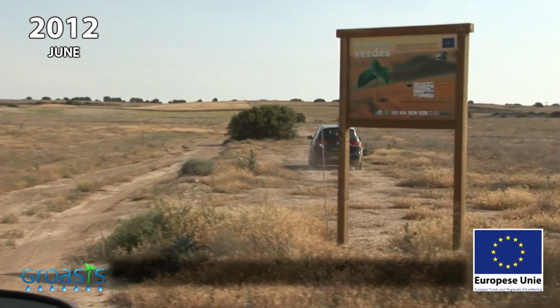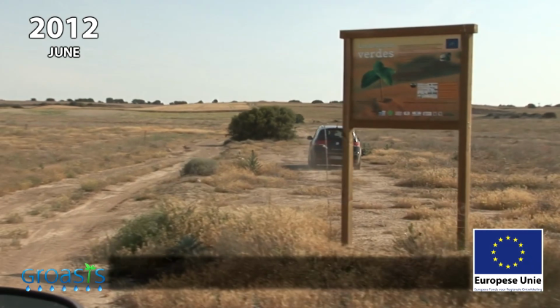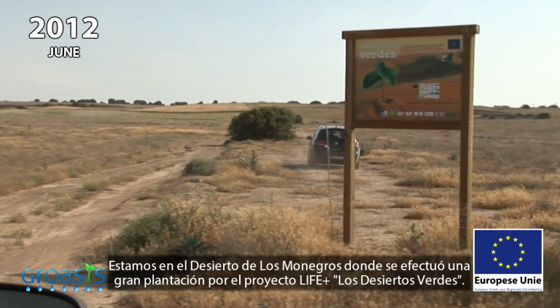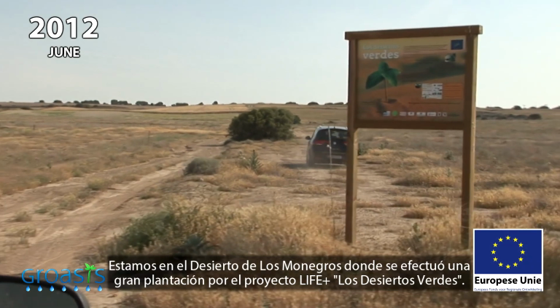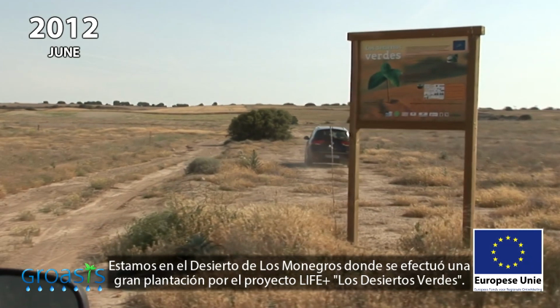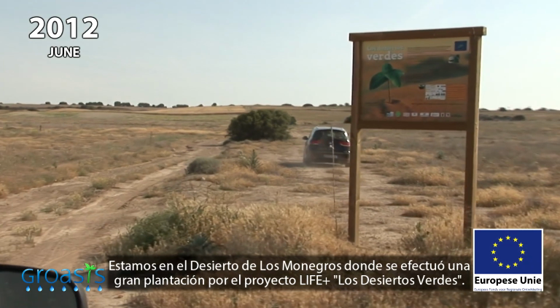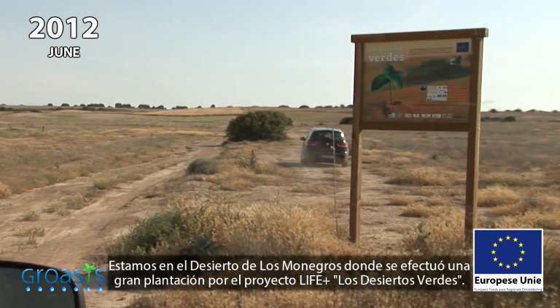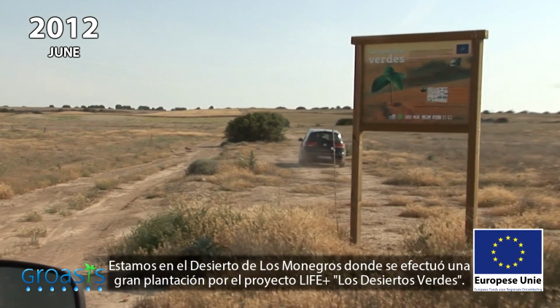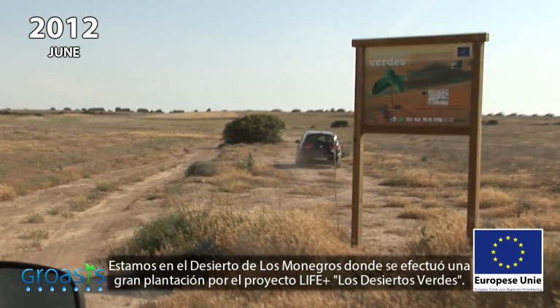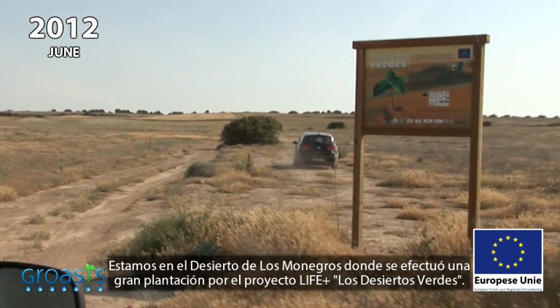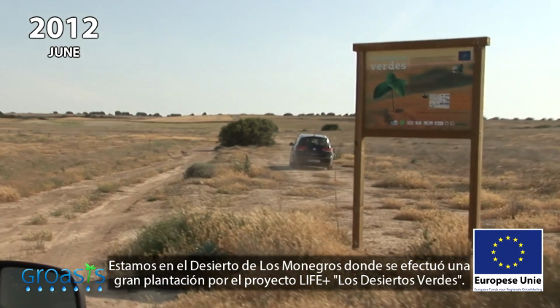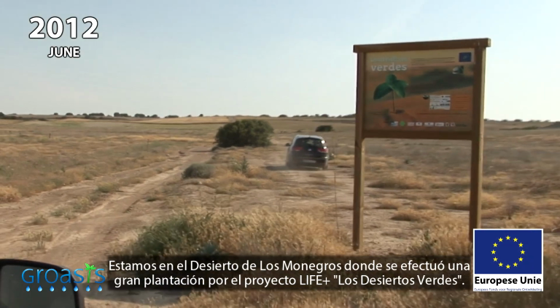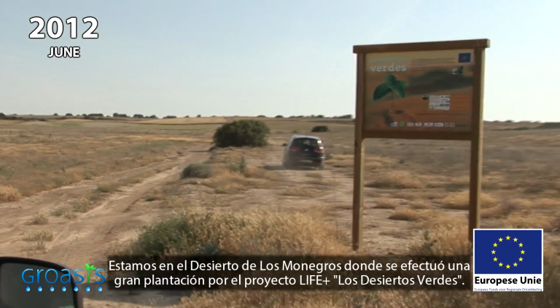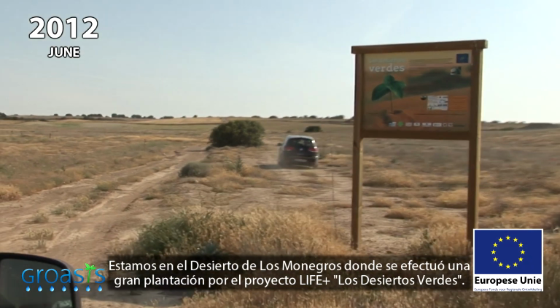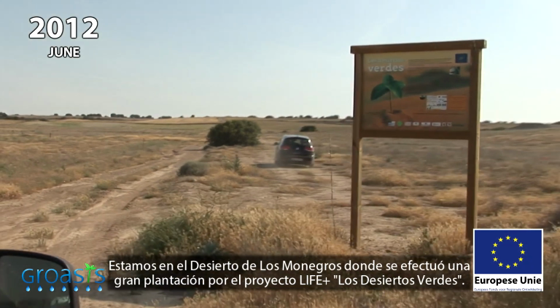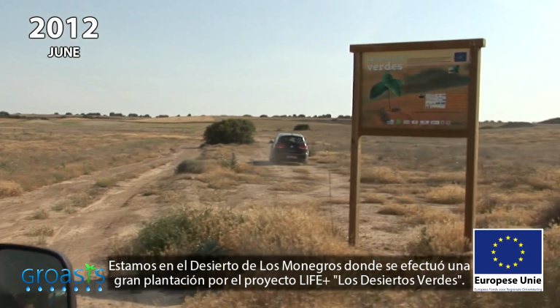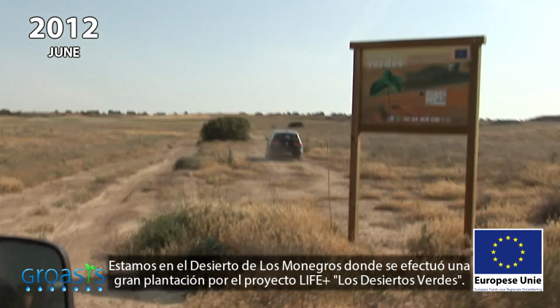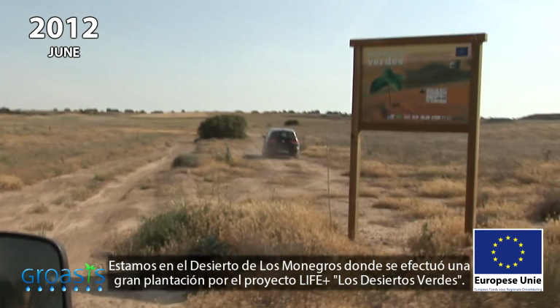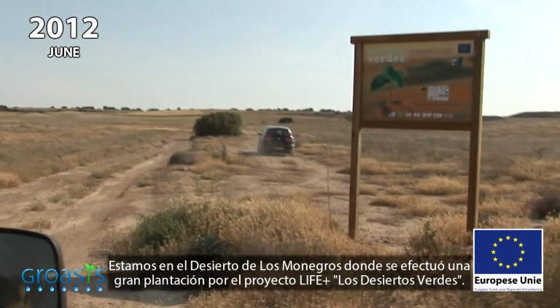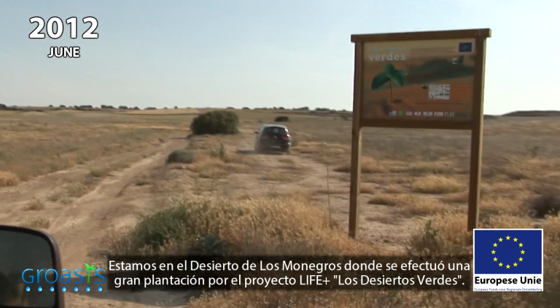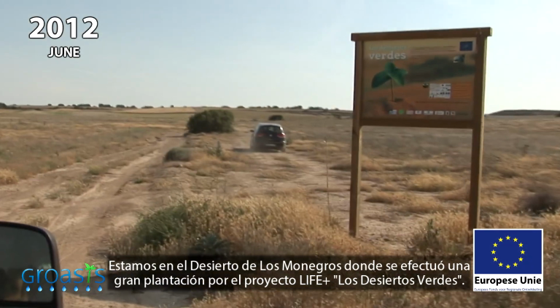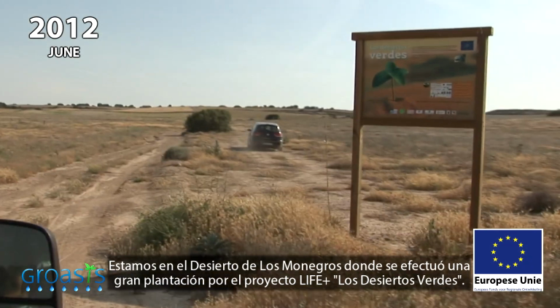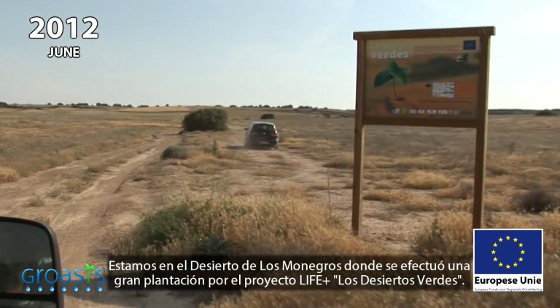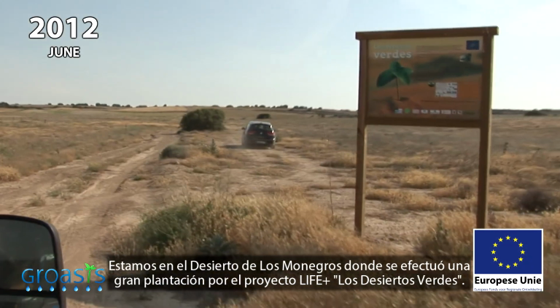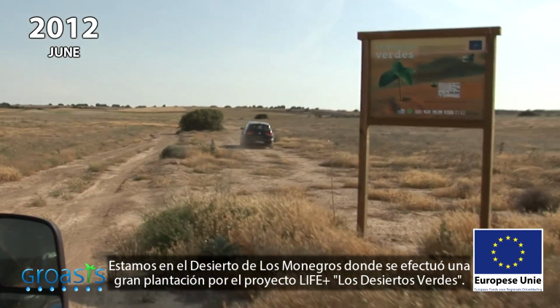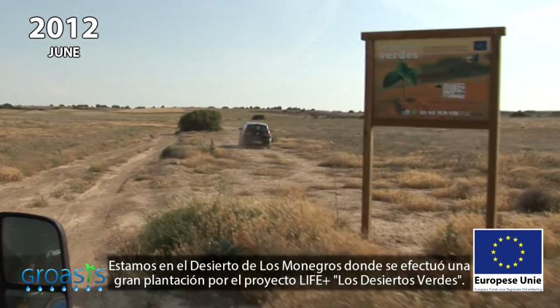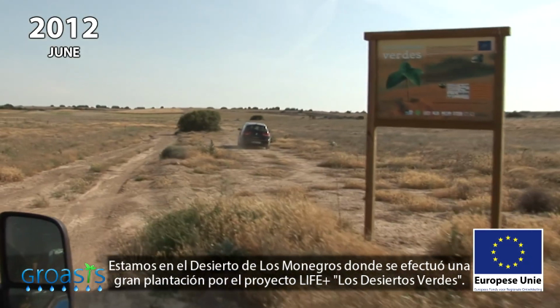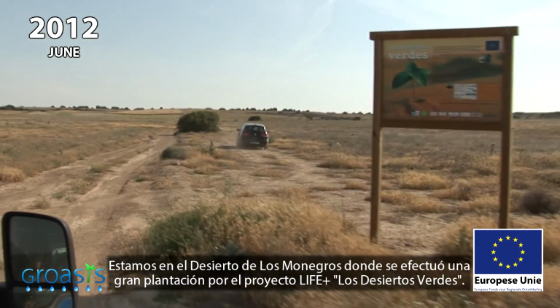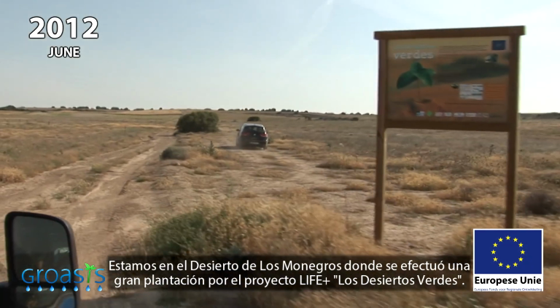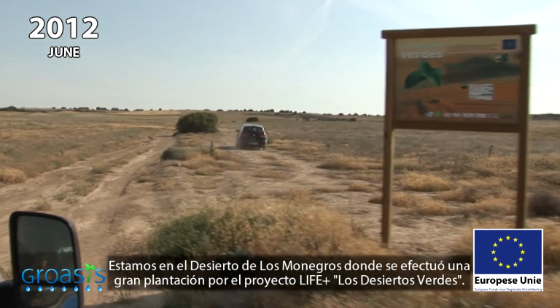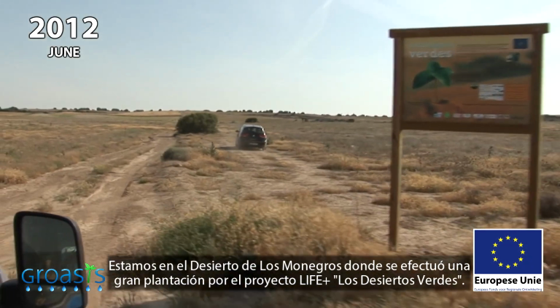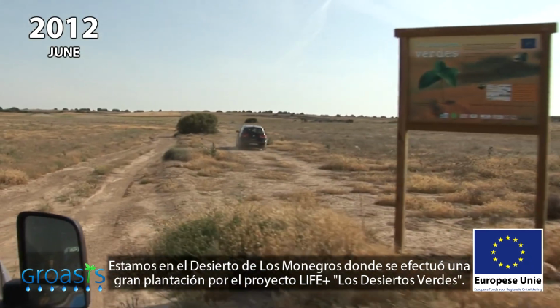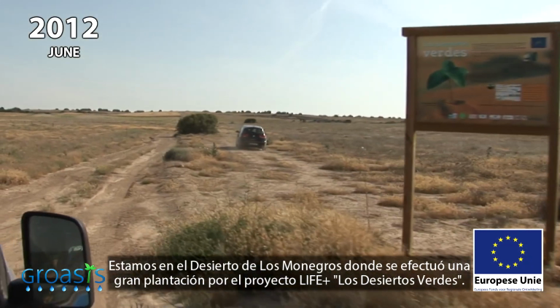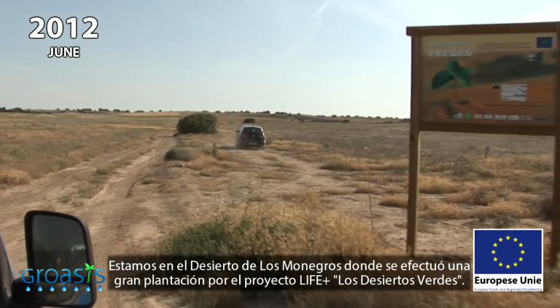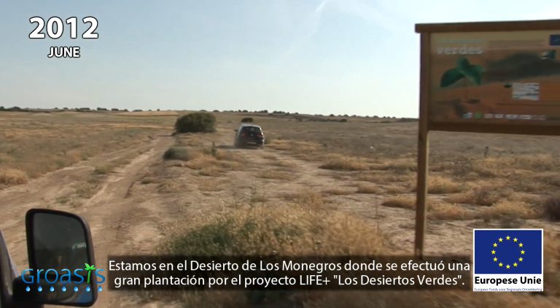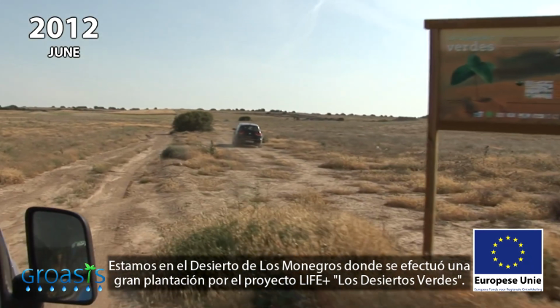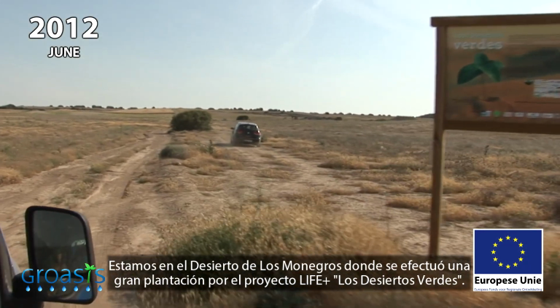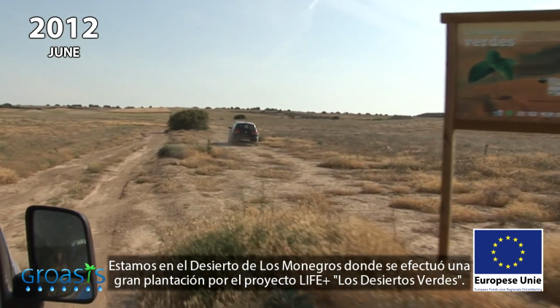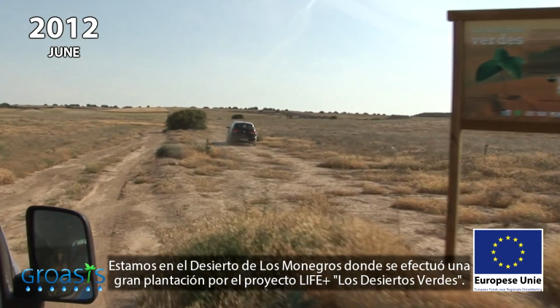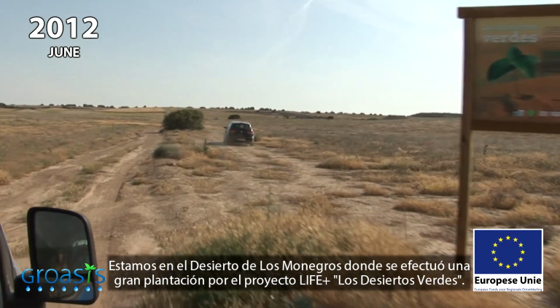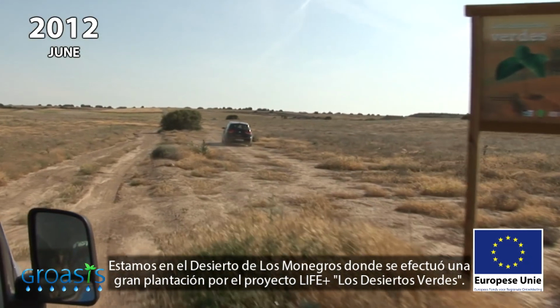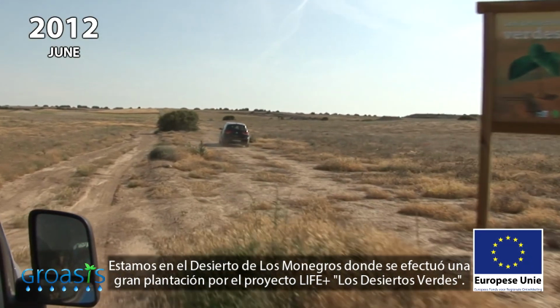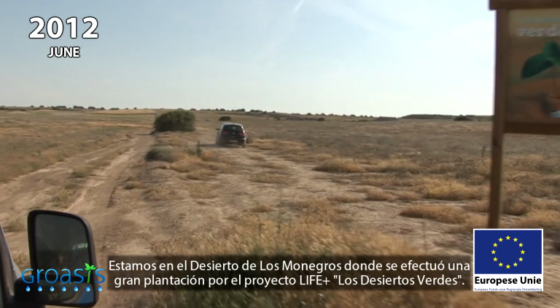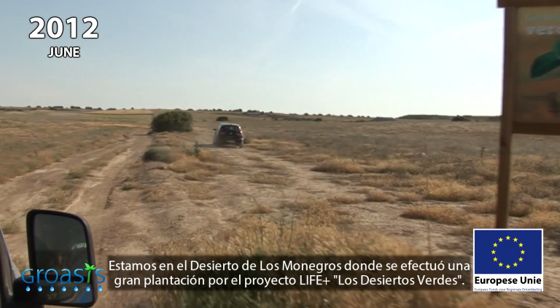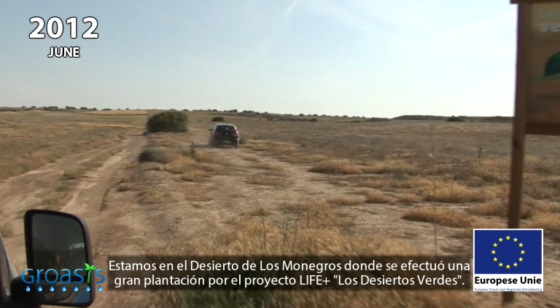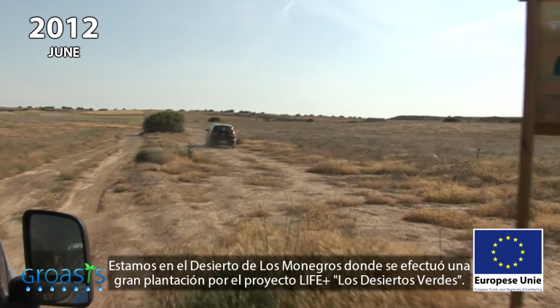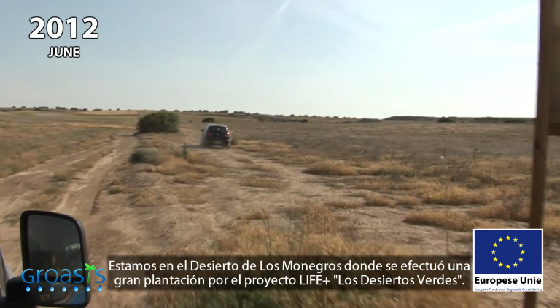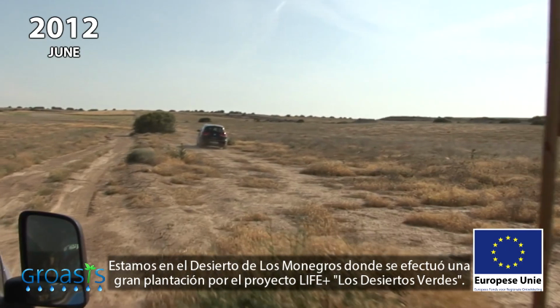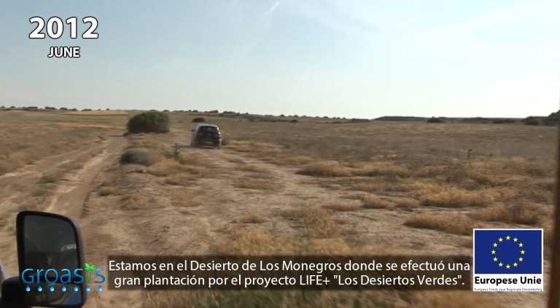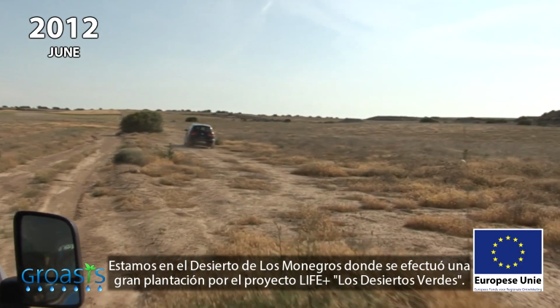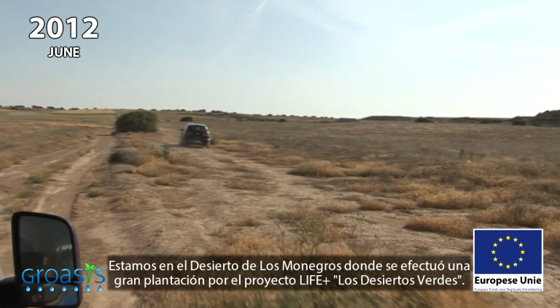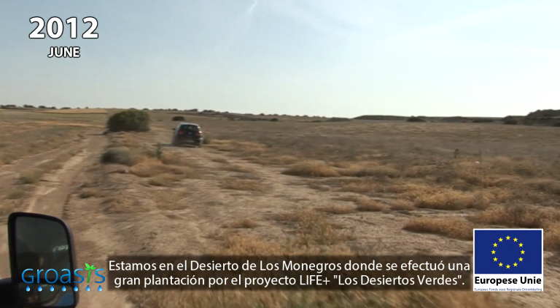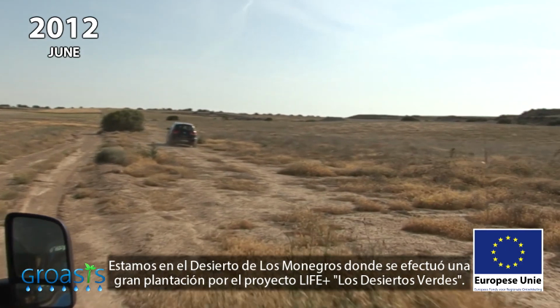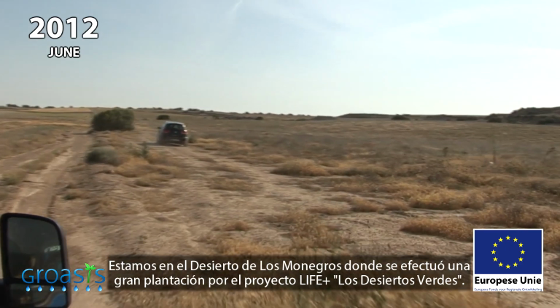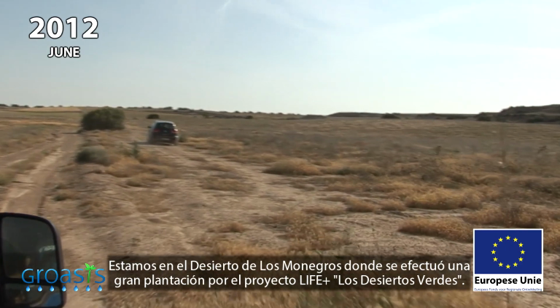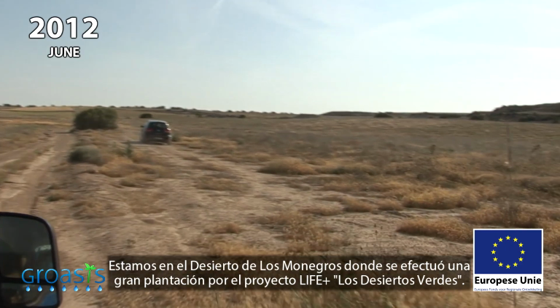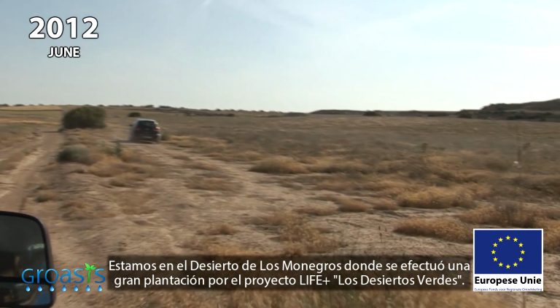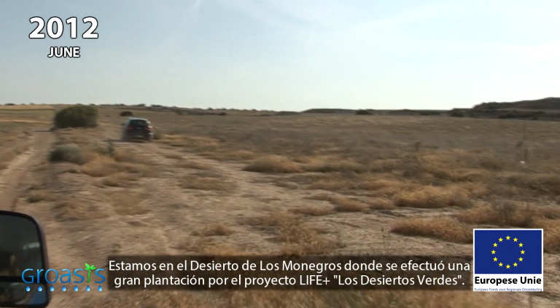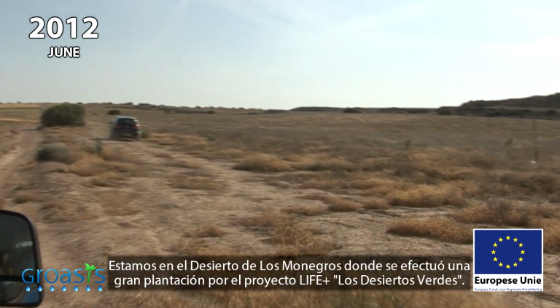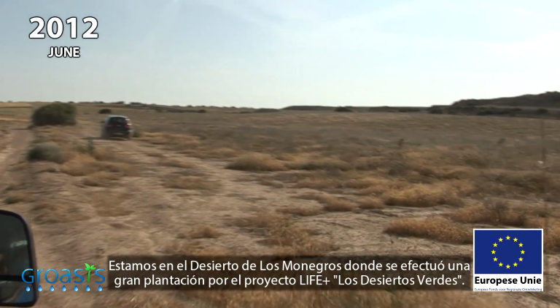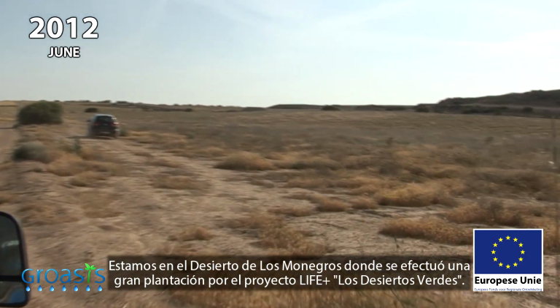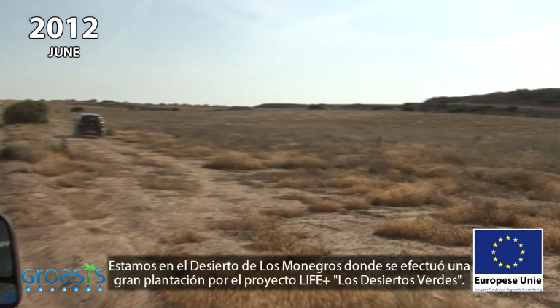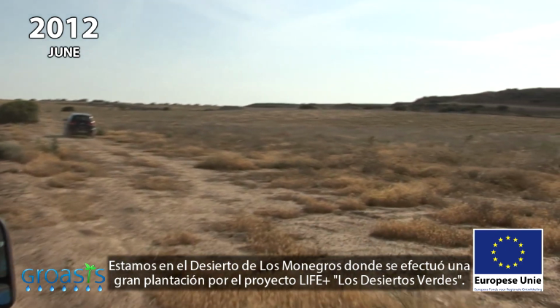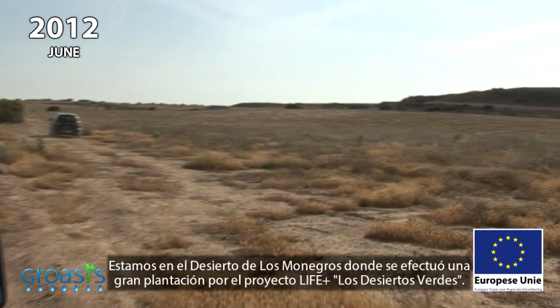We are in the Monegros desert, where an extensive plantation was carried out by the Life Plus the Green Deserts project.